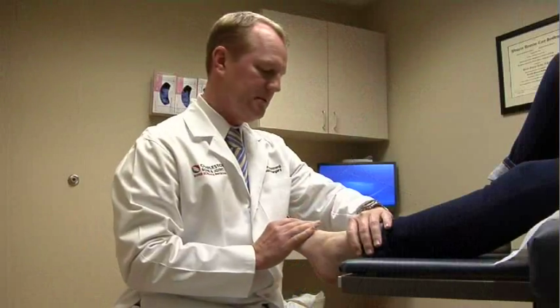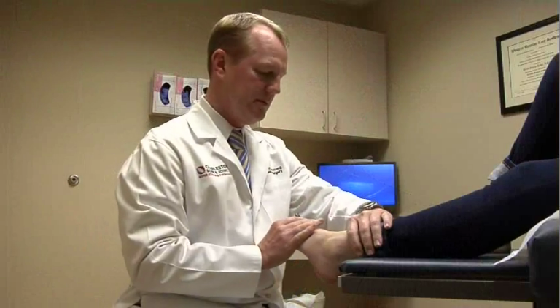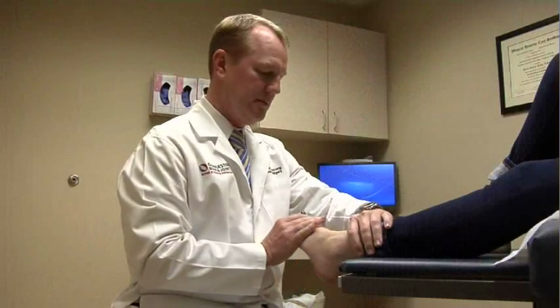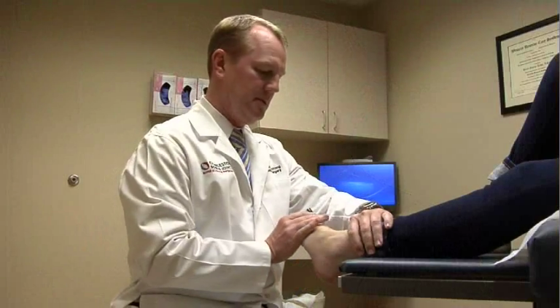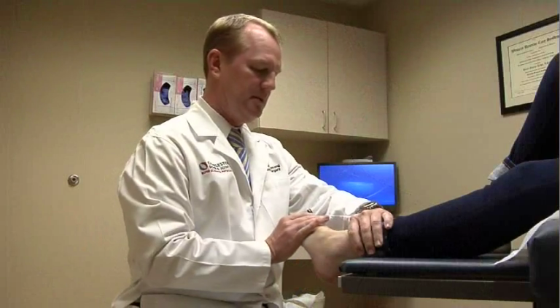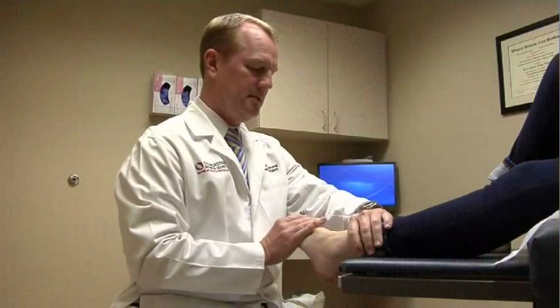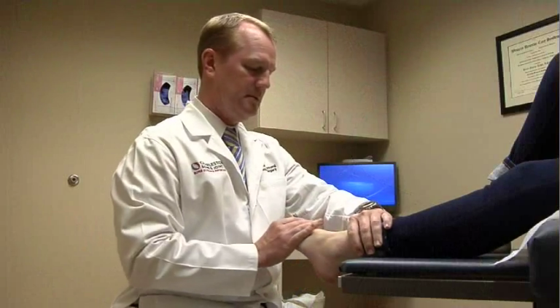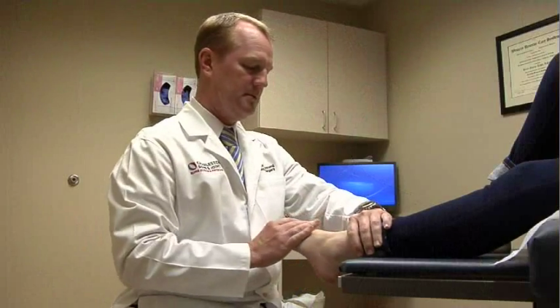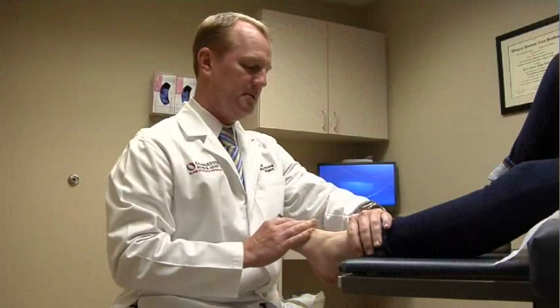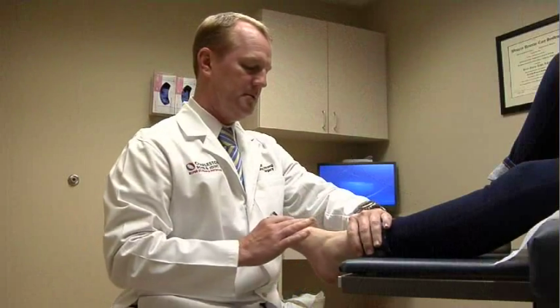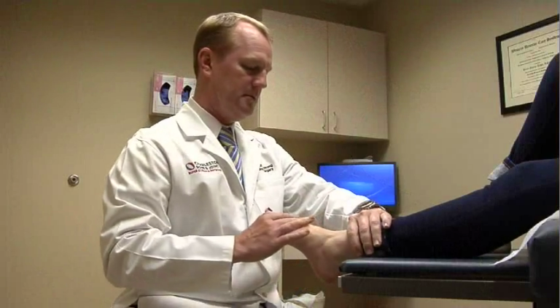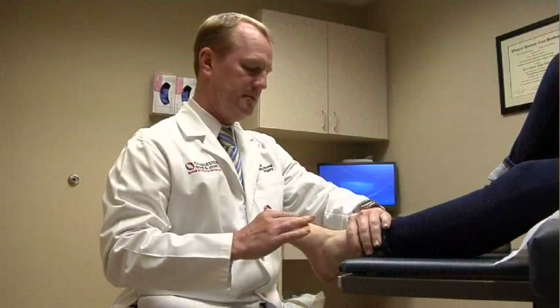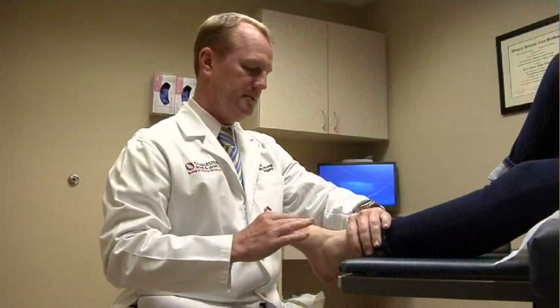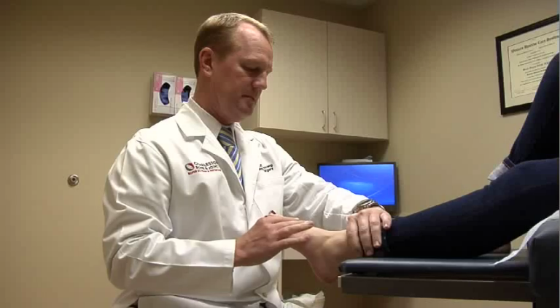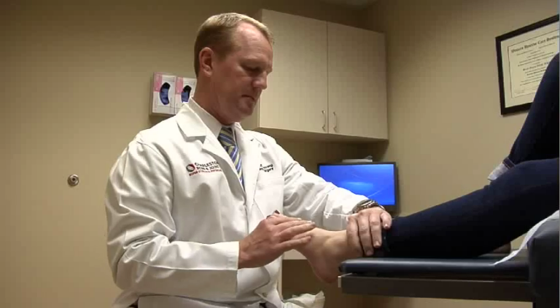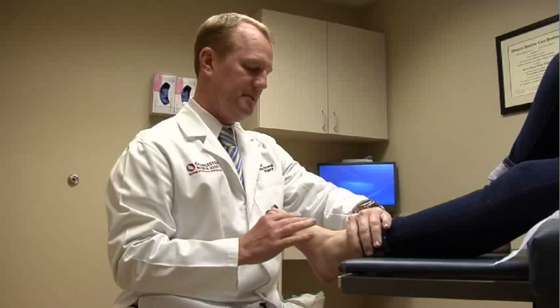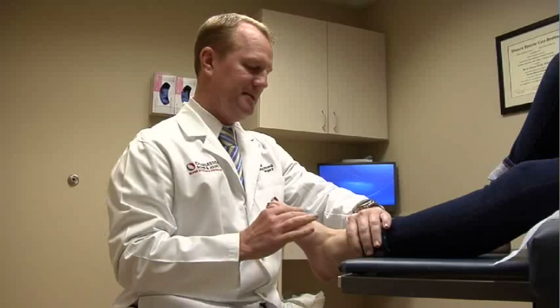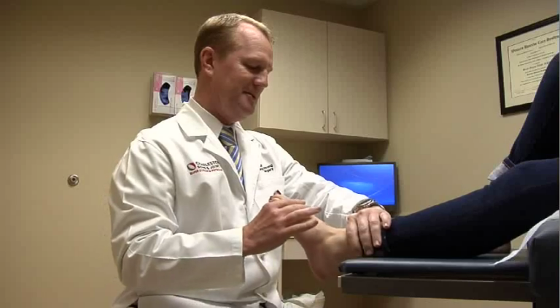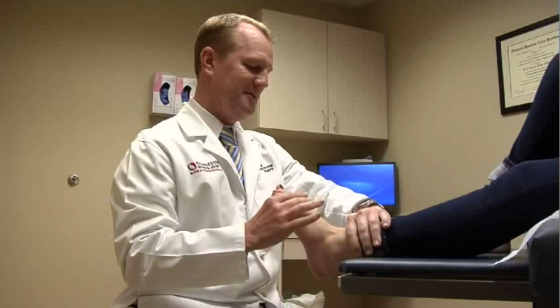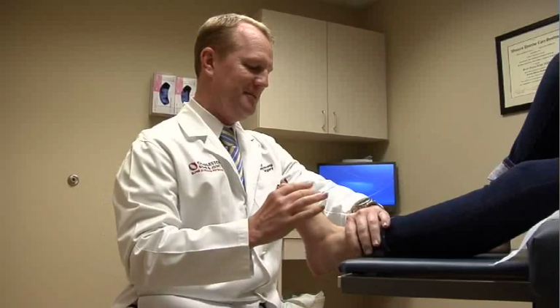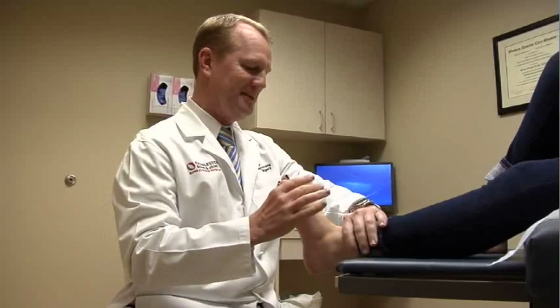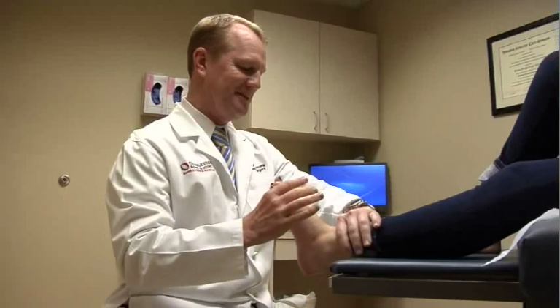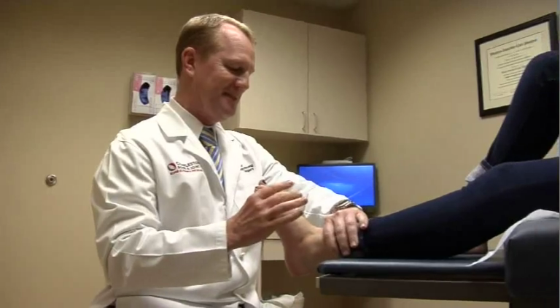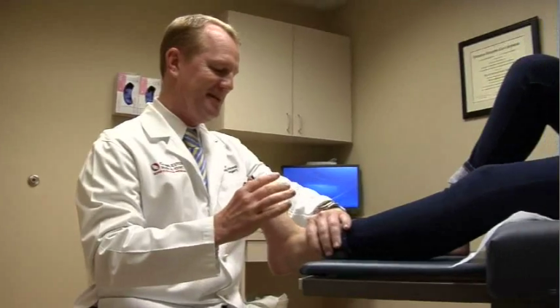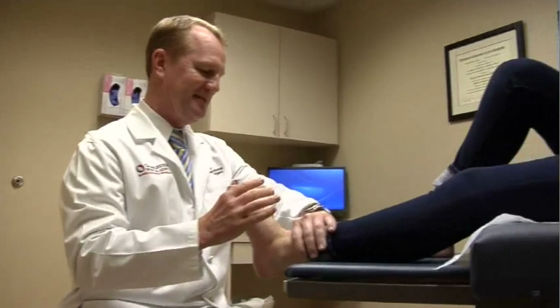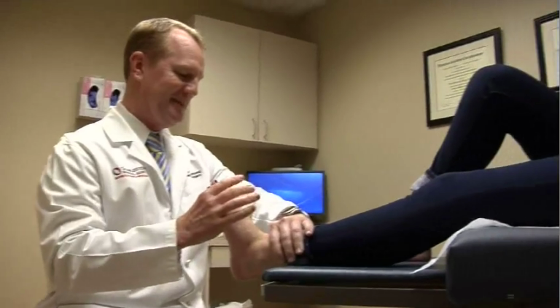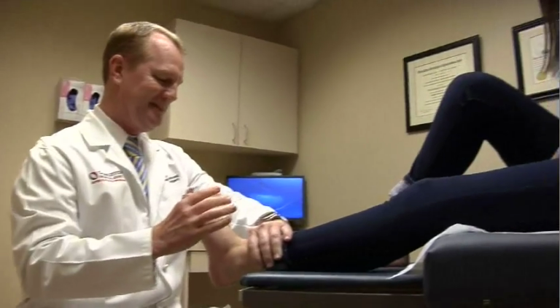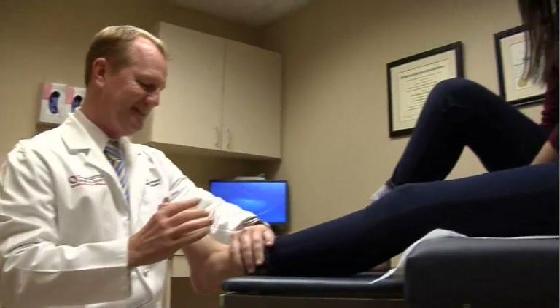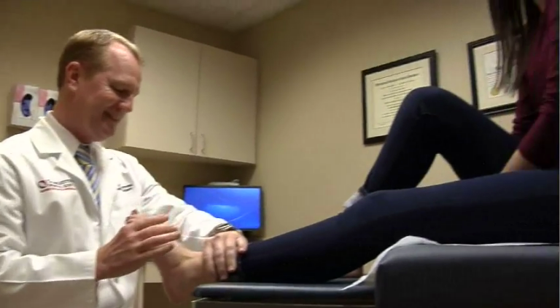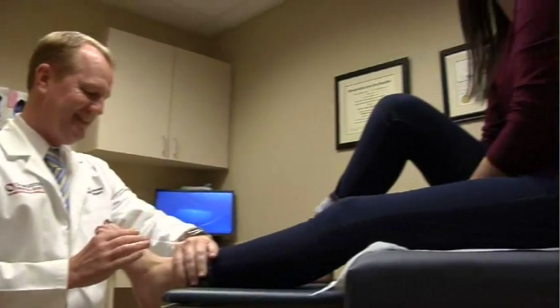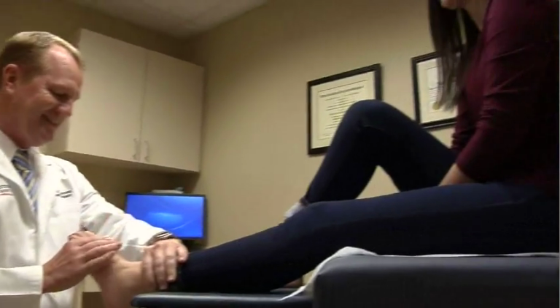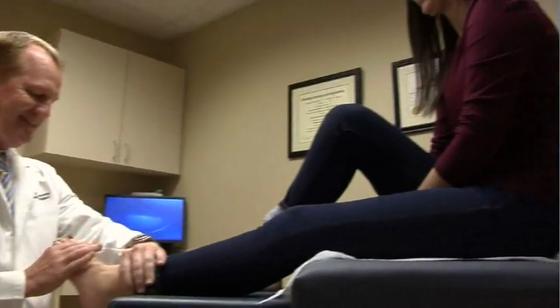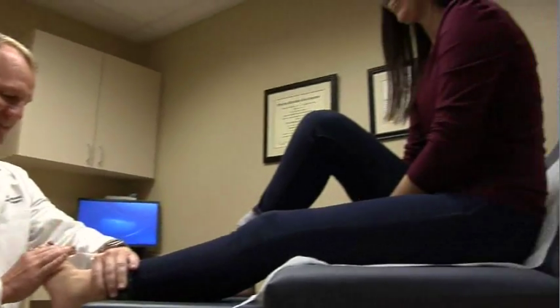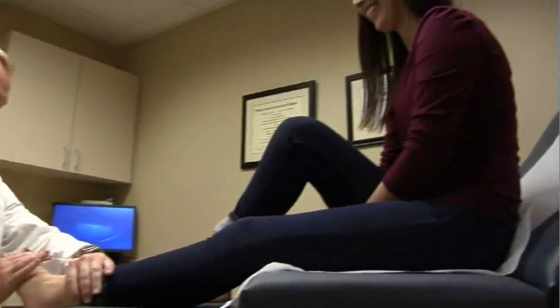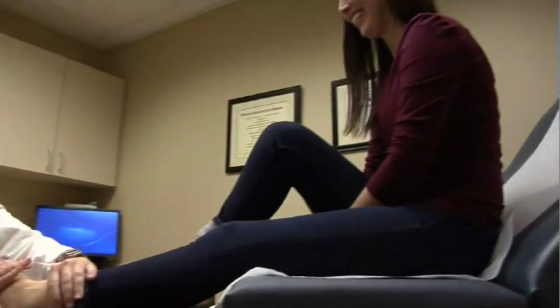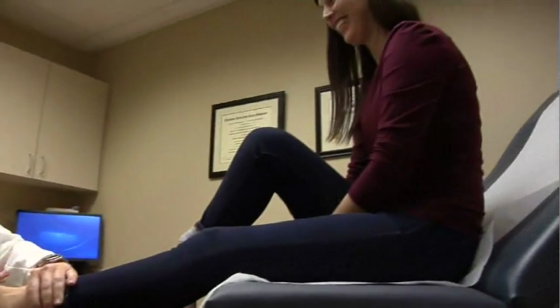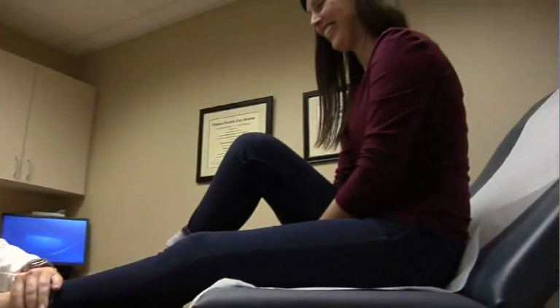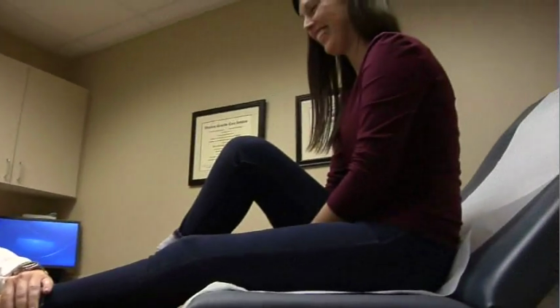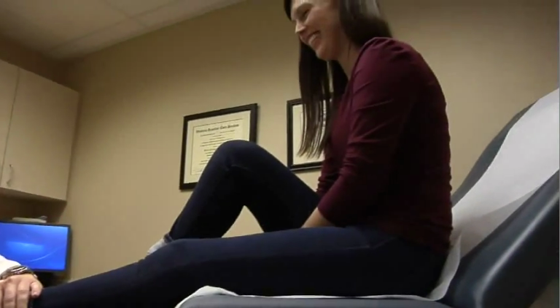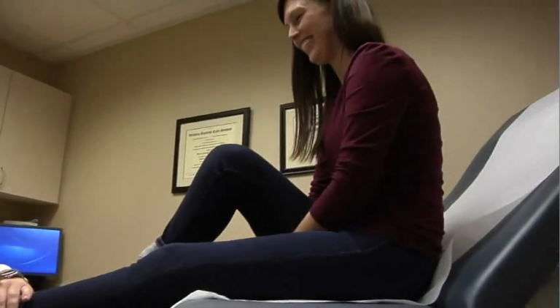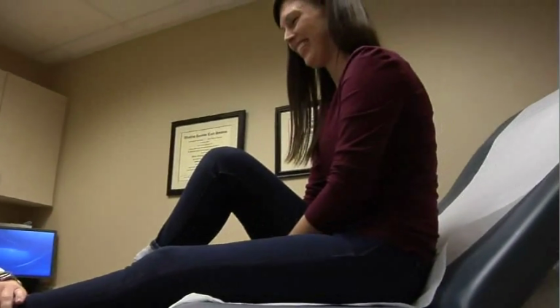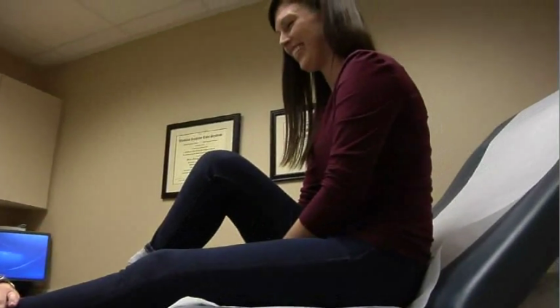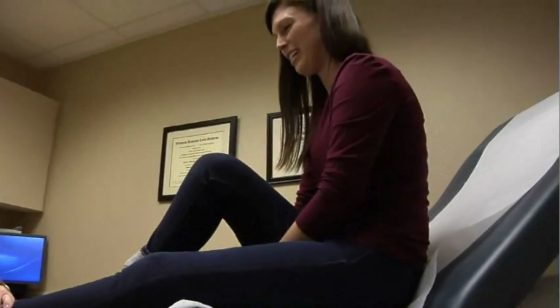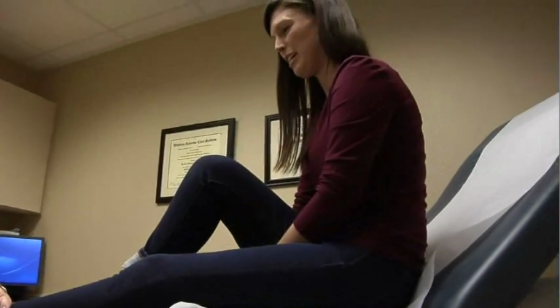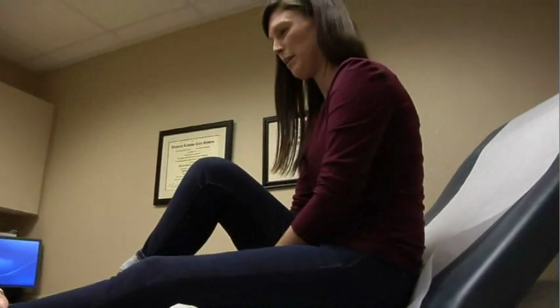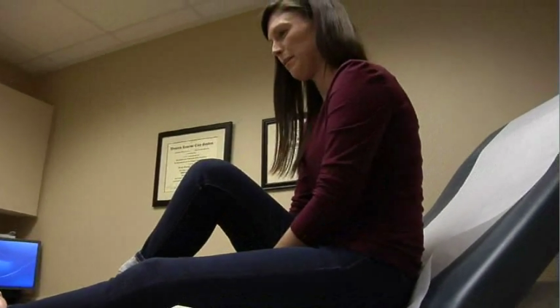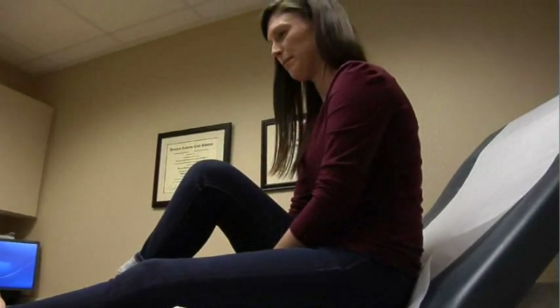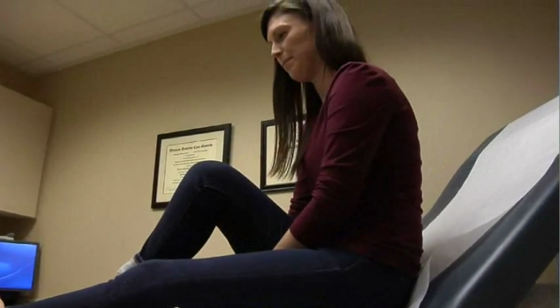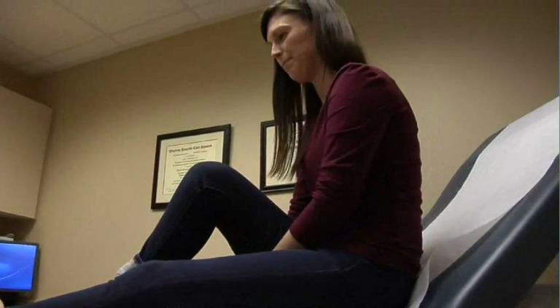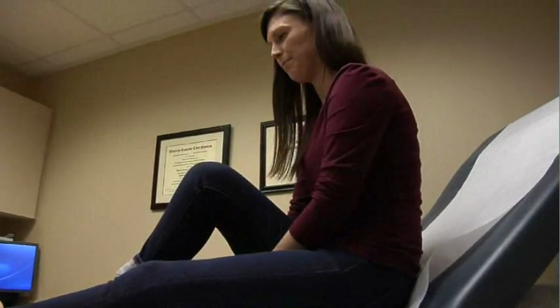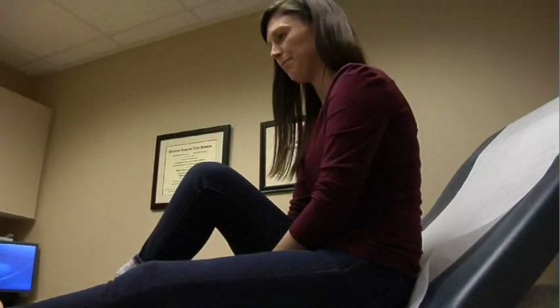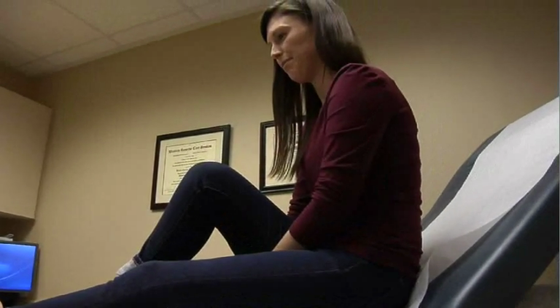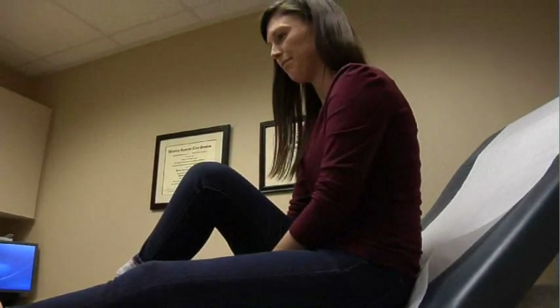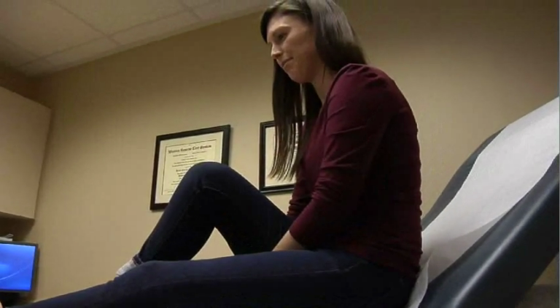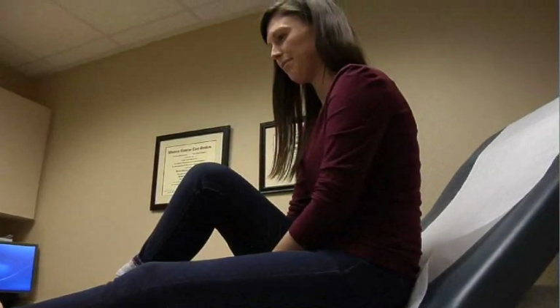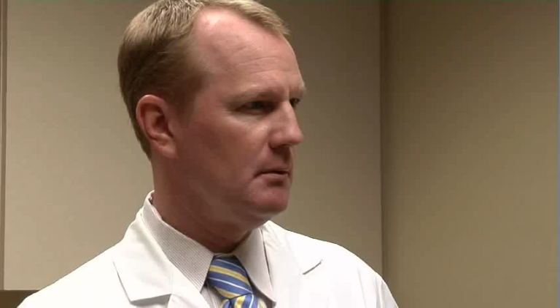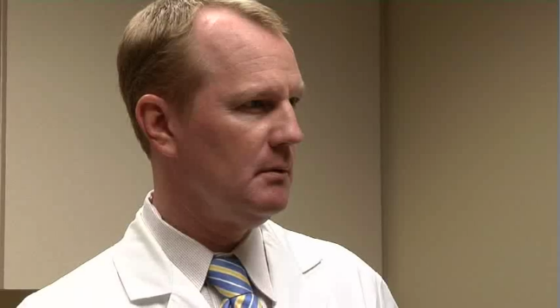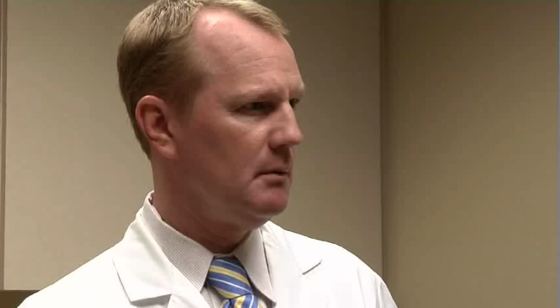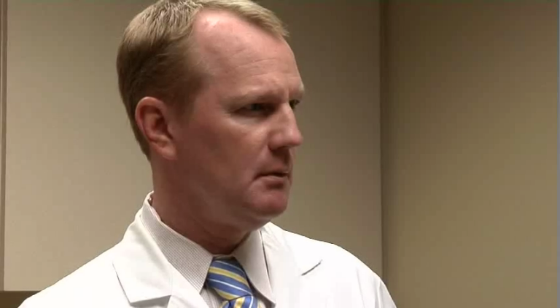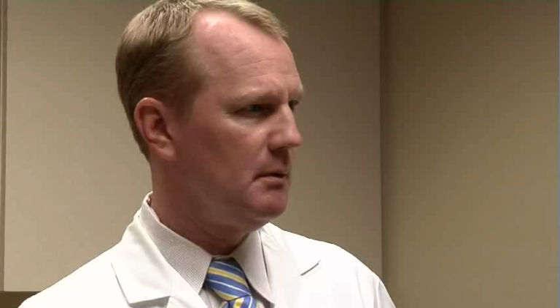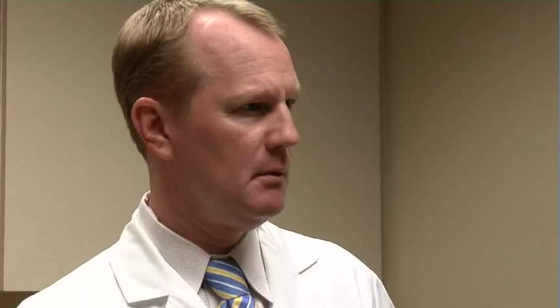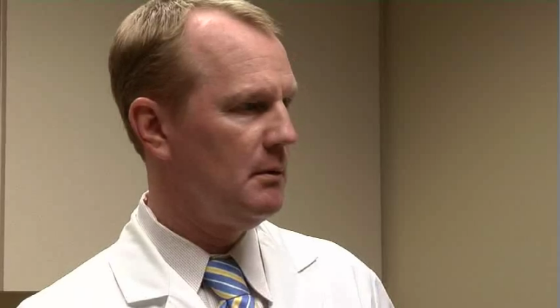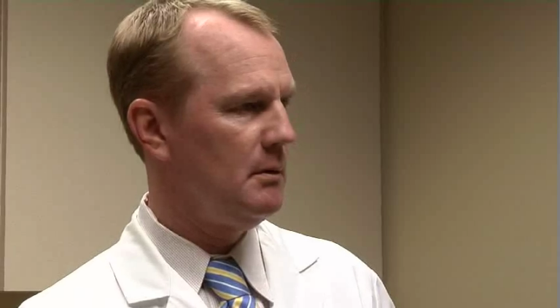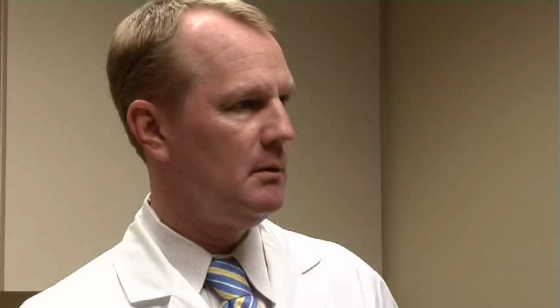To relieve this pain, try rest, anti-inflammatory medications, ice, and a change in shoe gear.